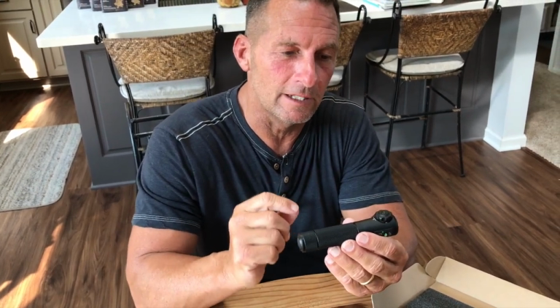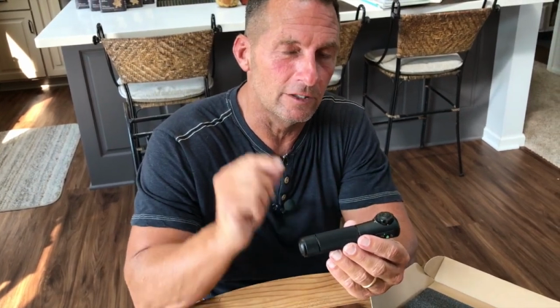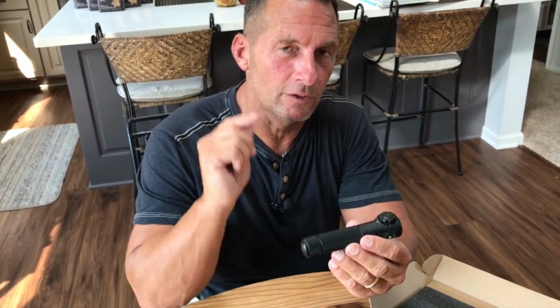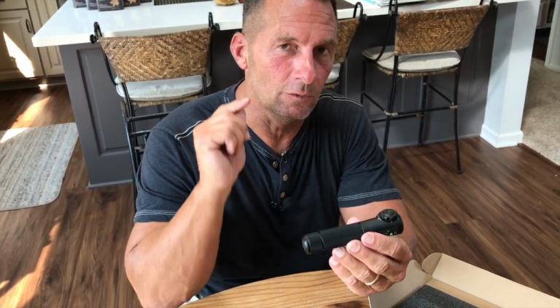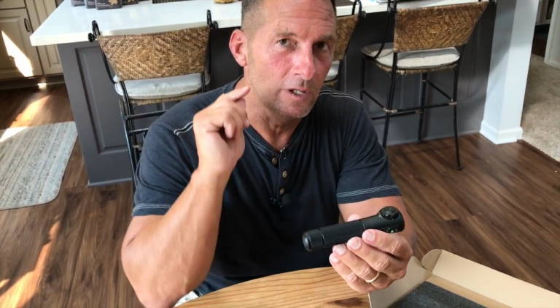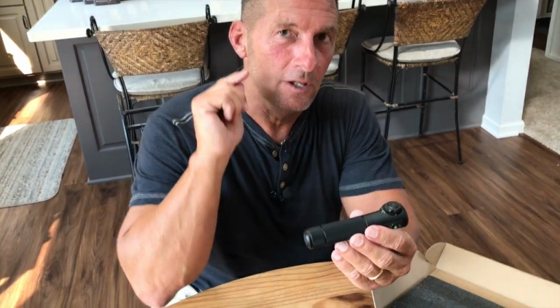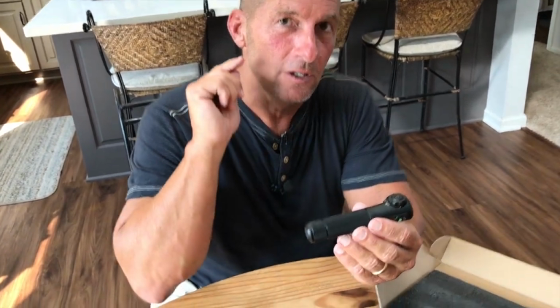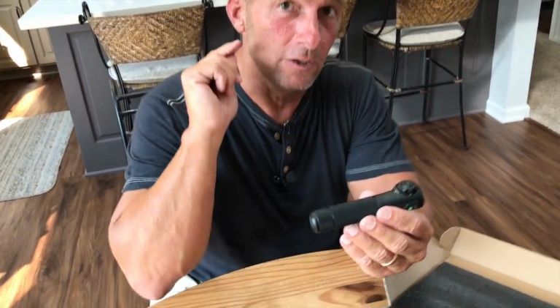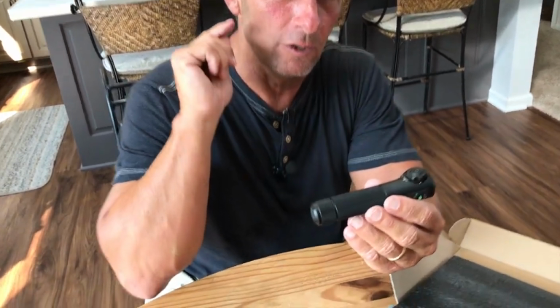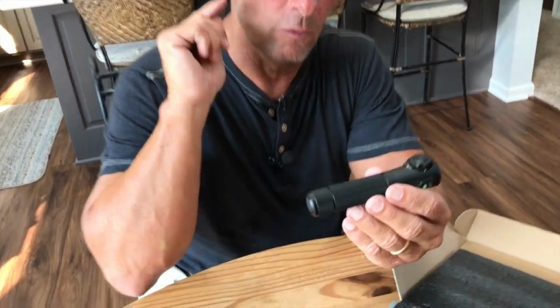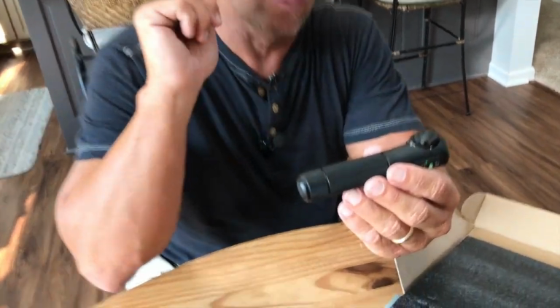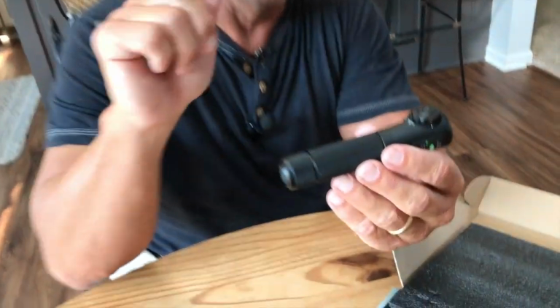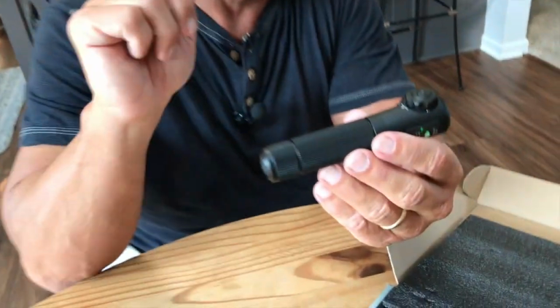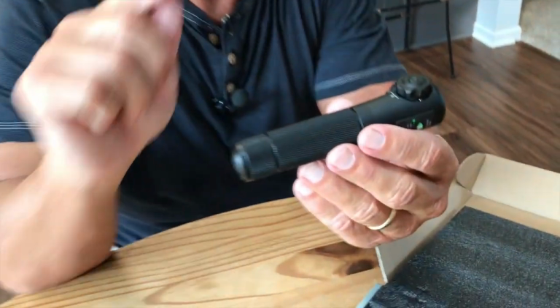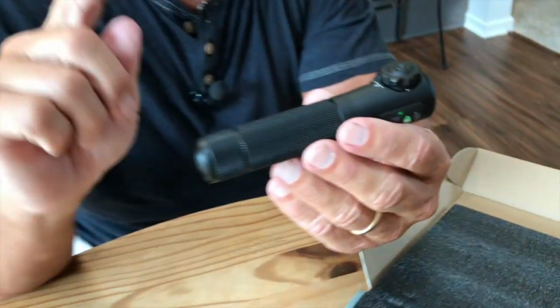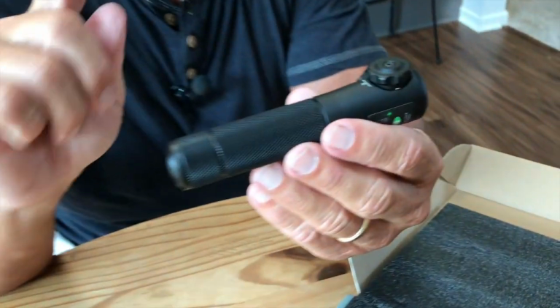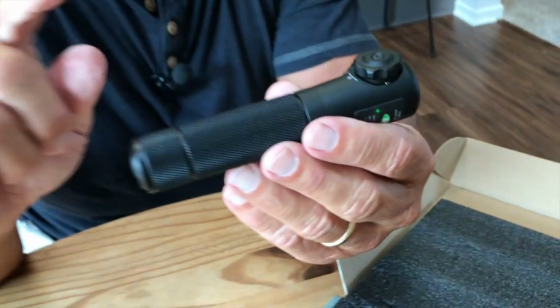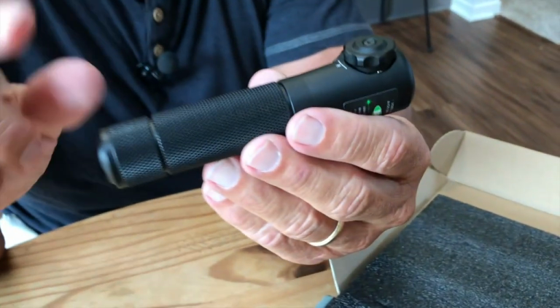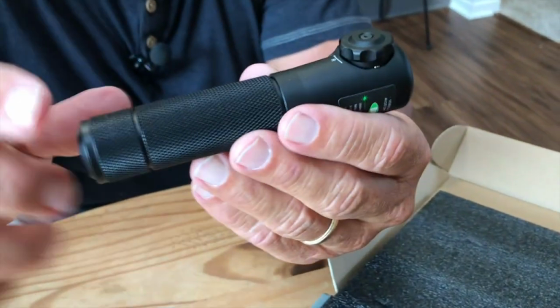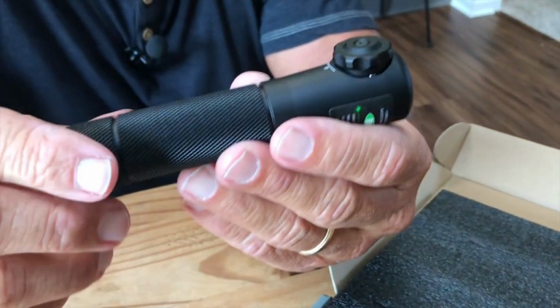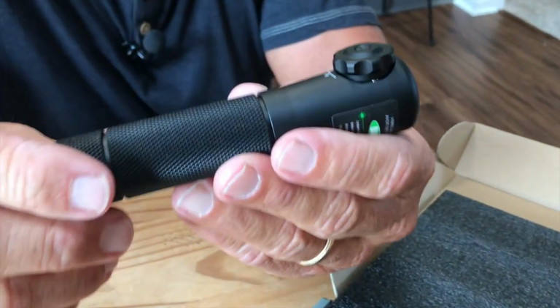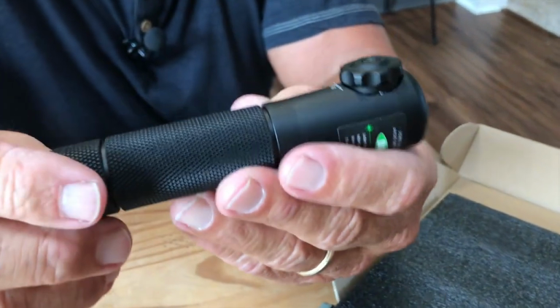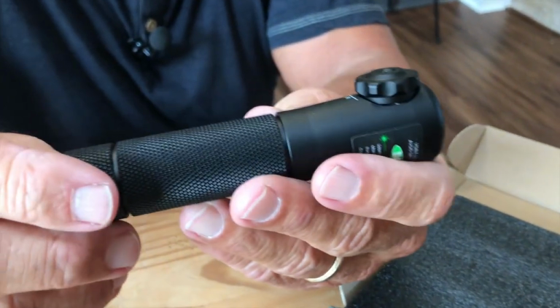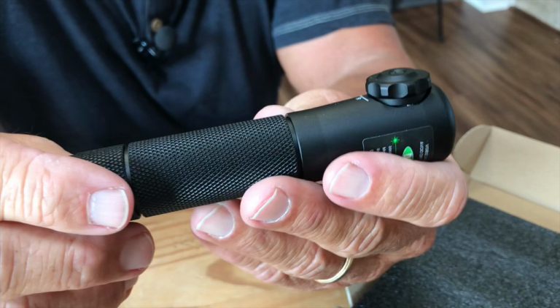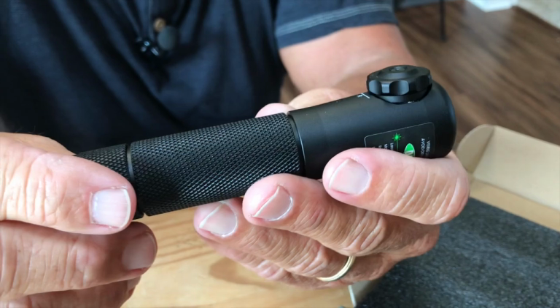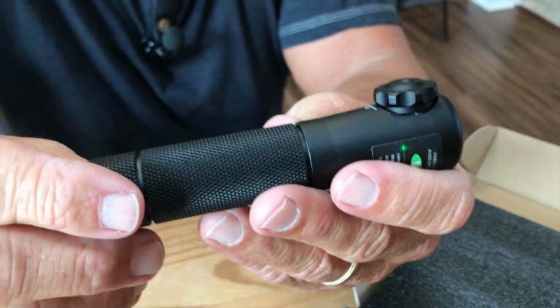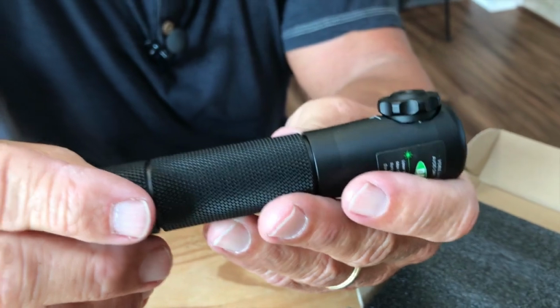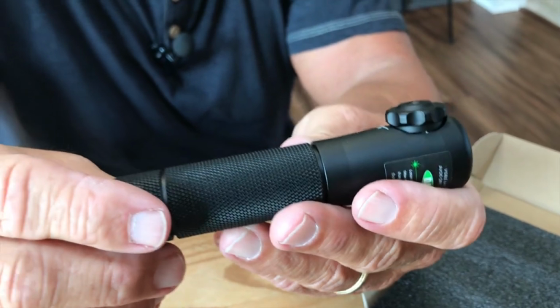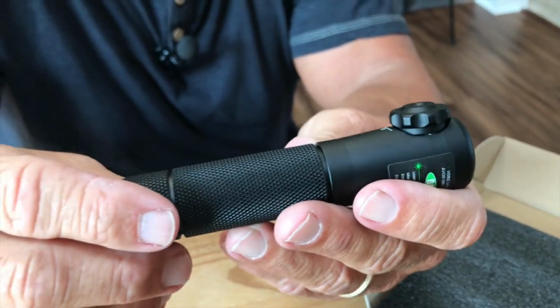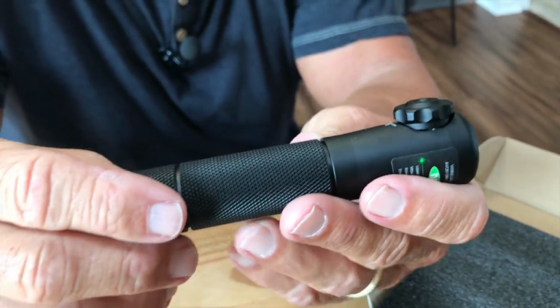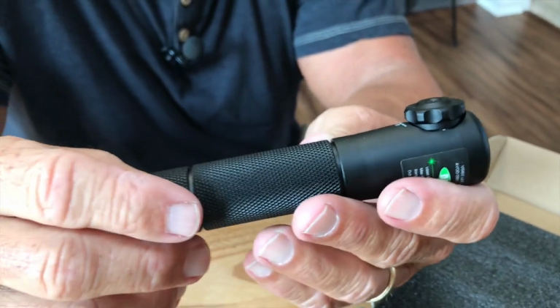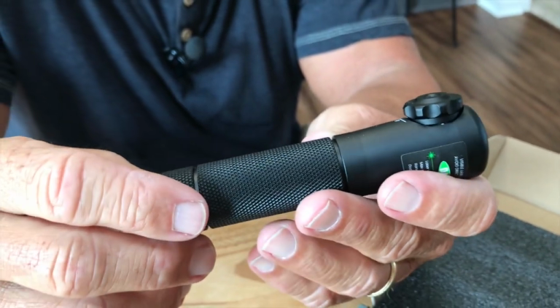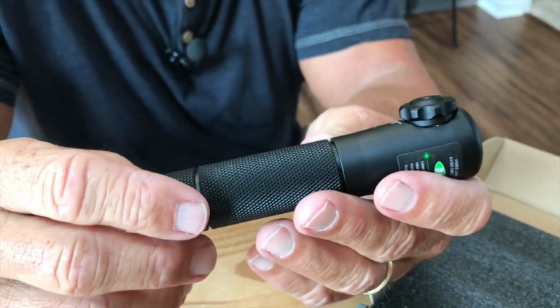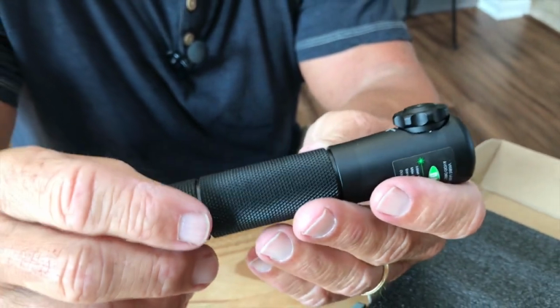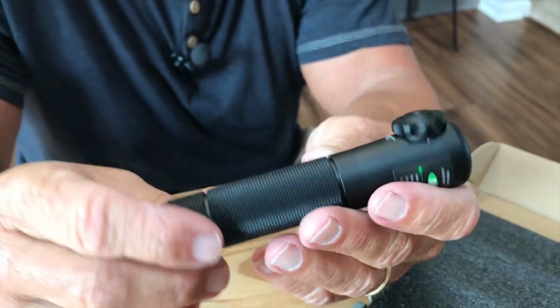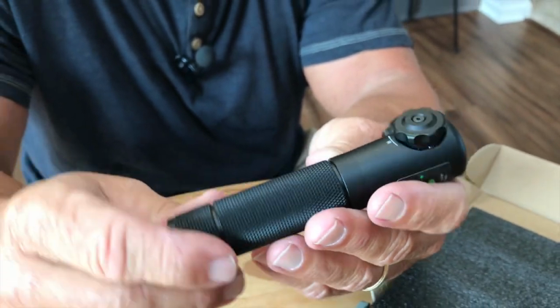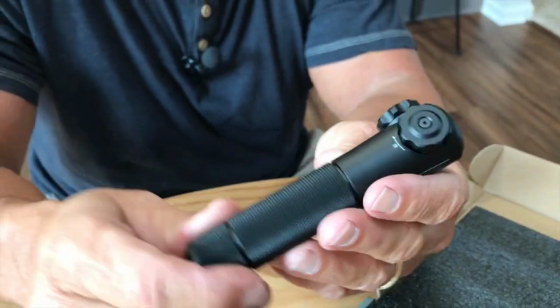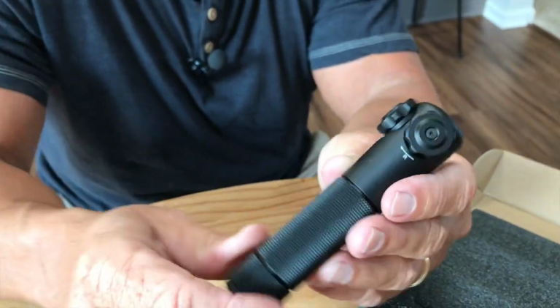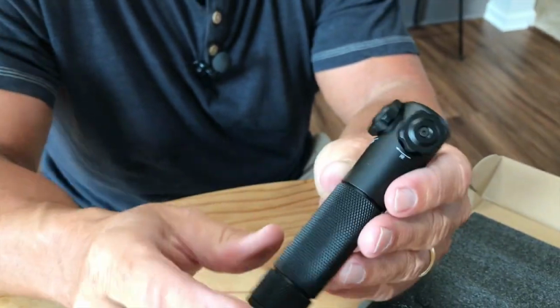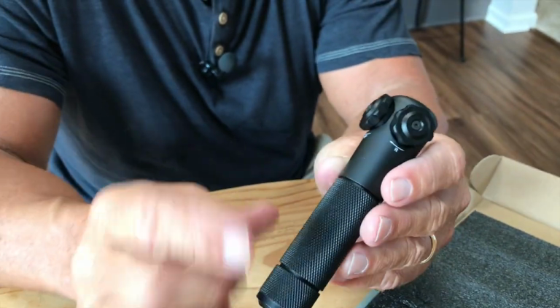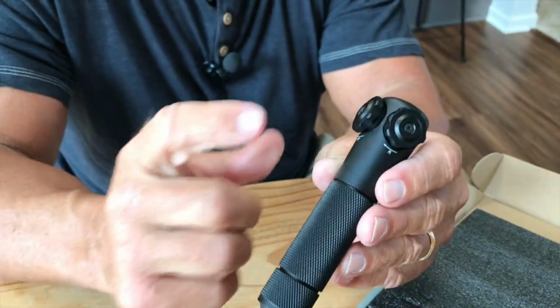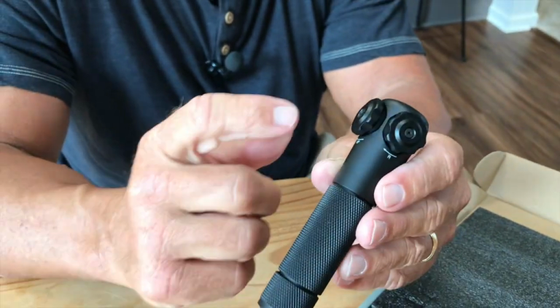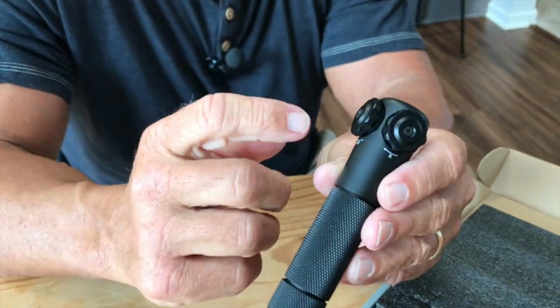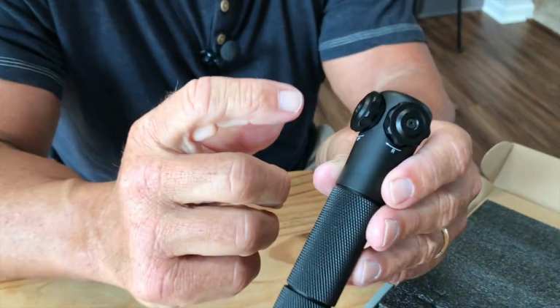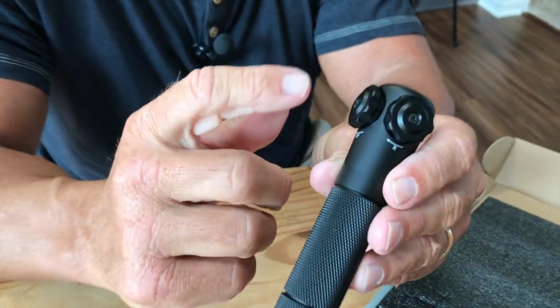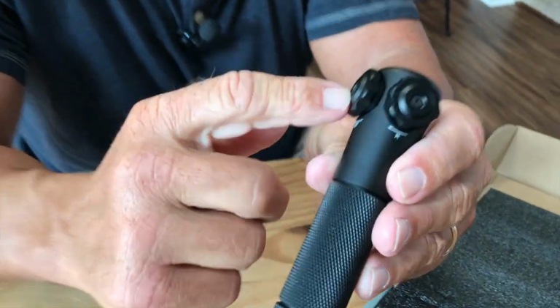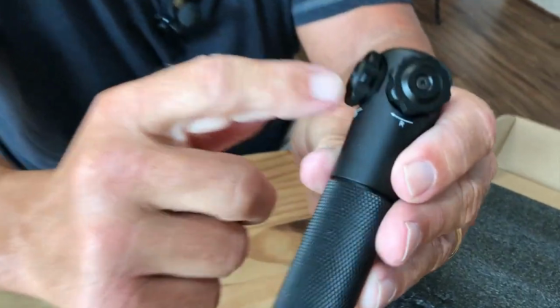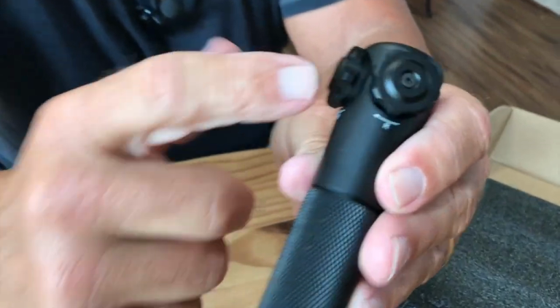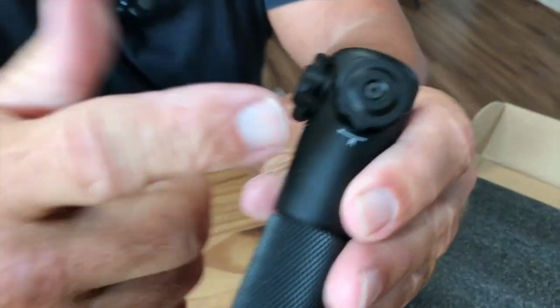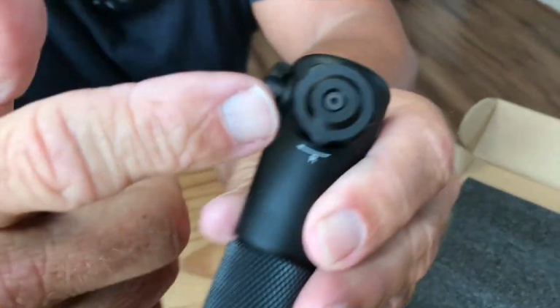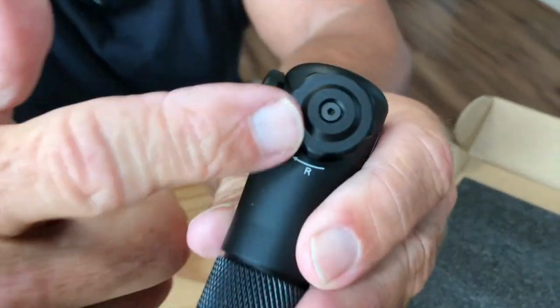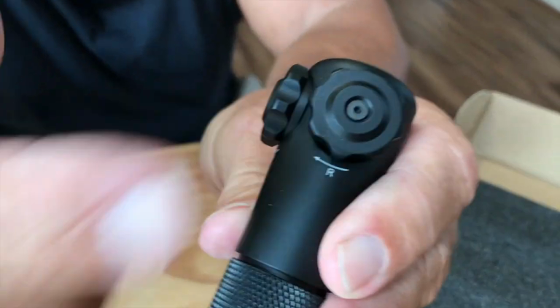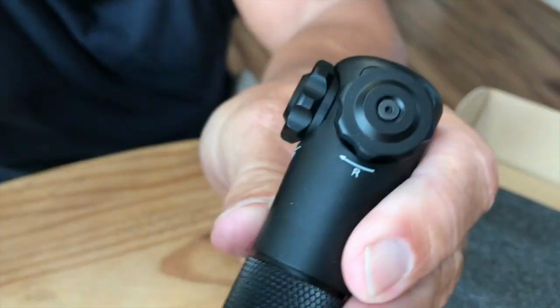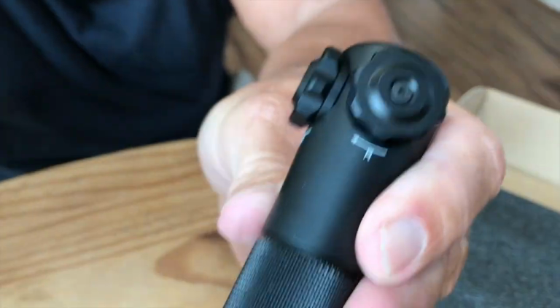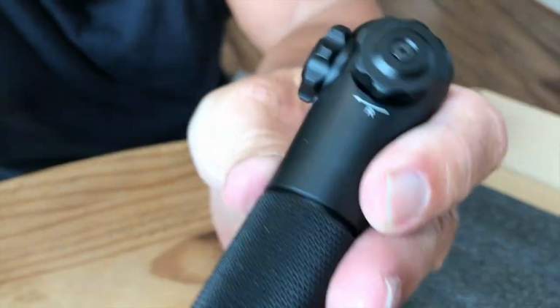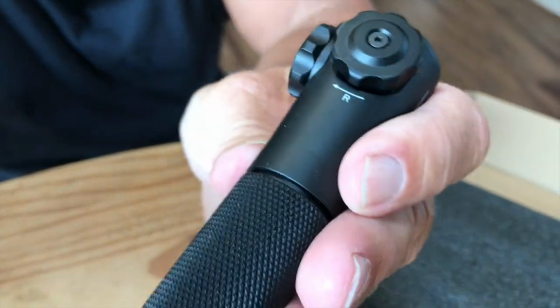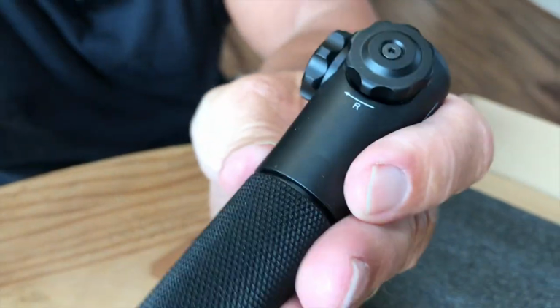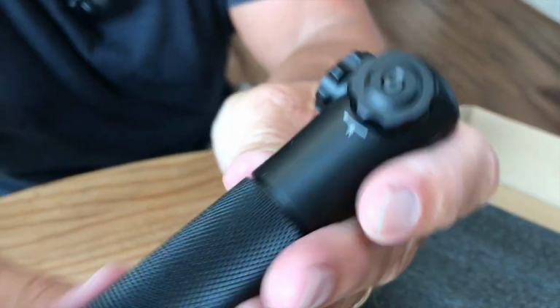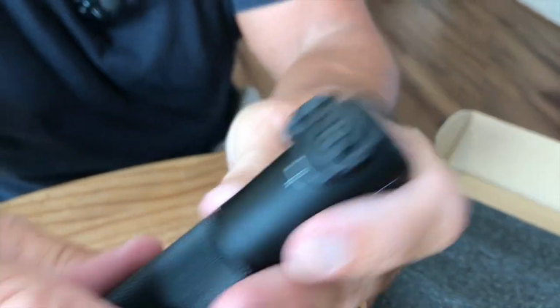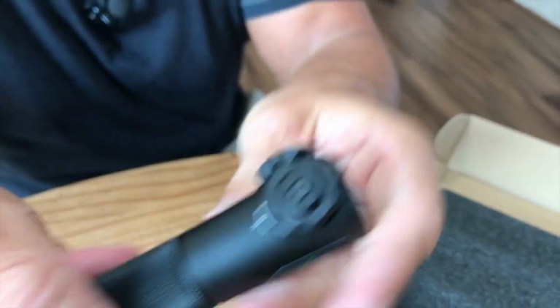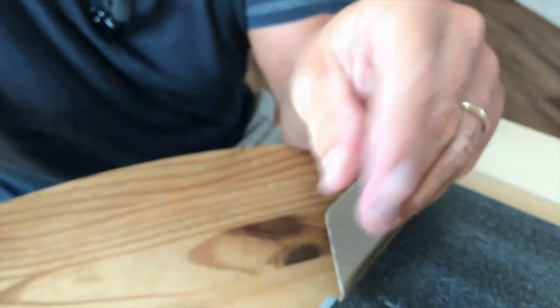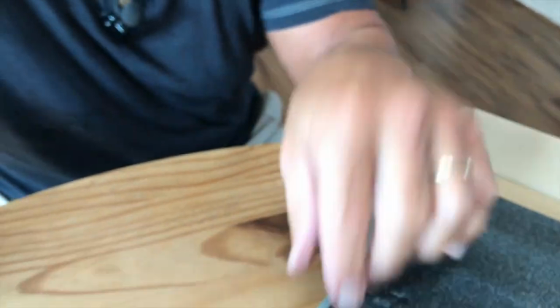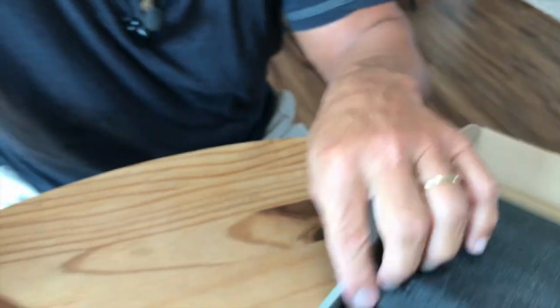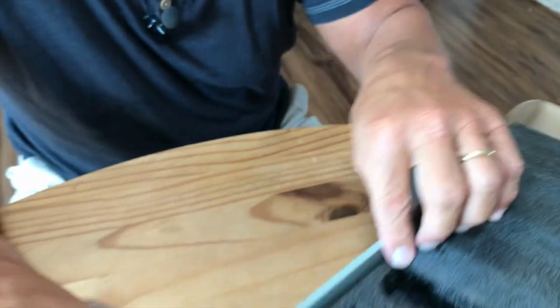meaning that you can really put that laser way out there. Obviously, it's got your elevation and windage so you can adjust it.